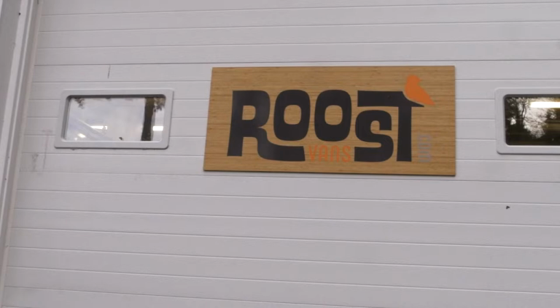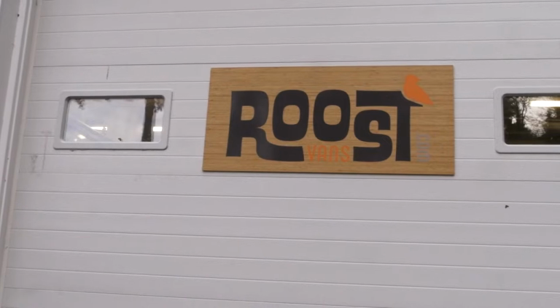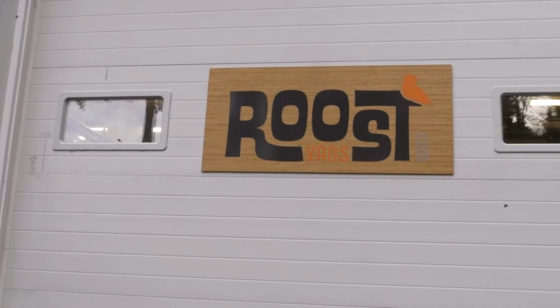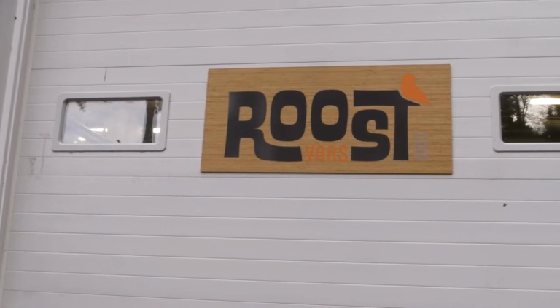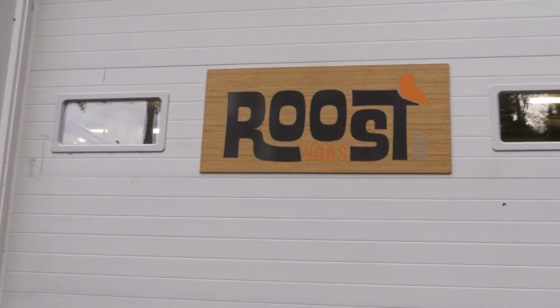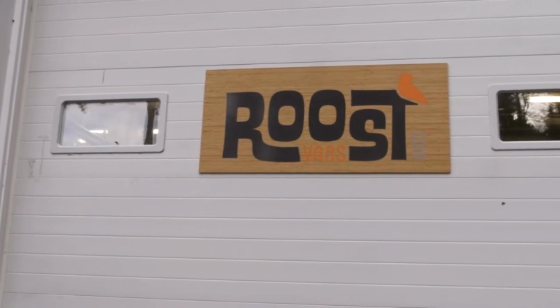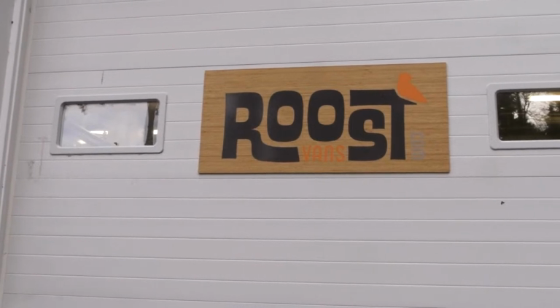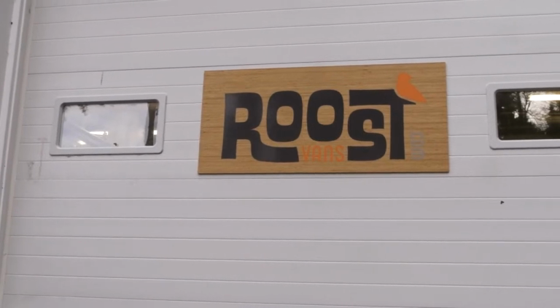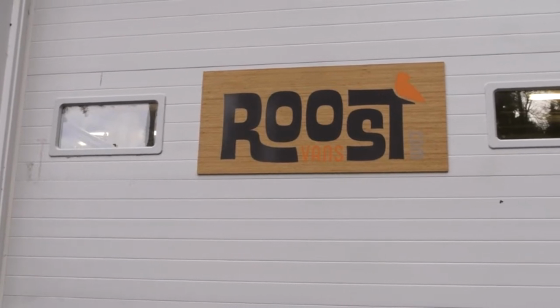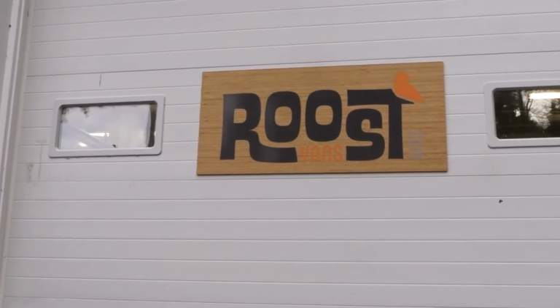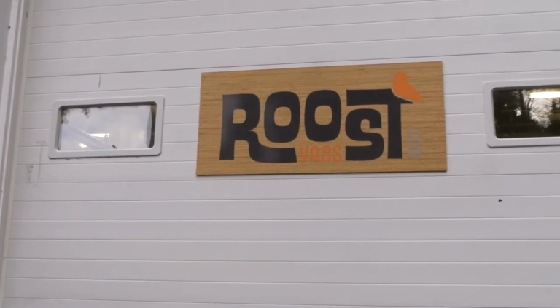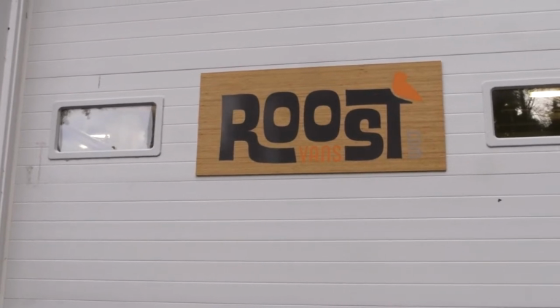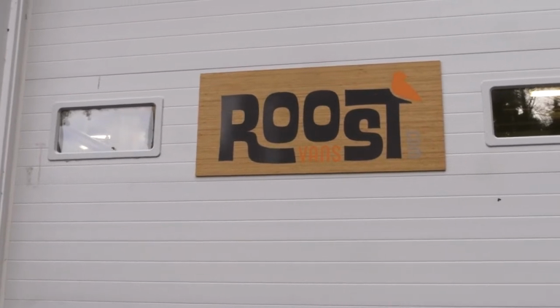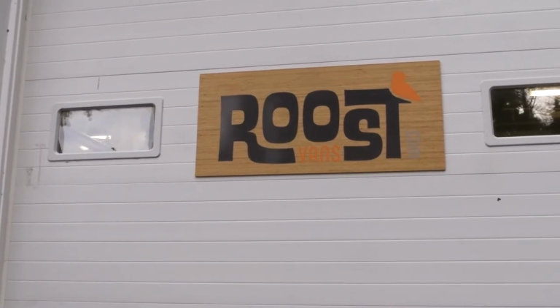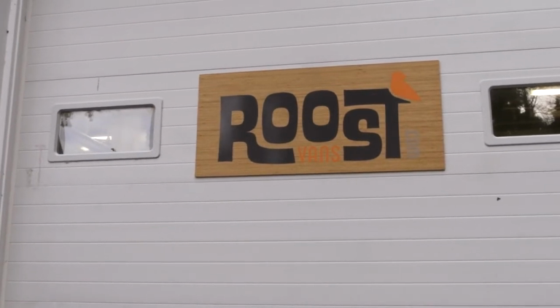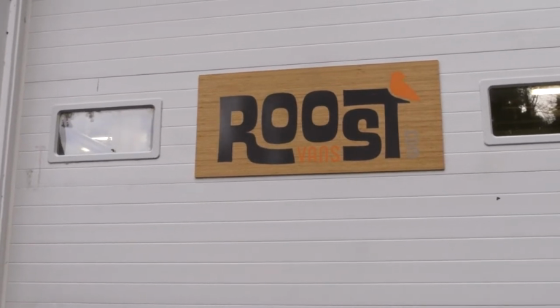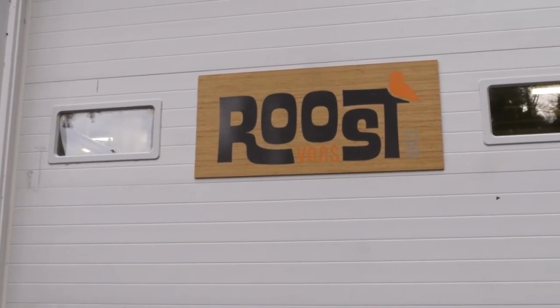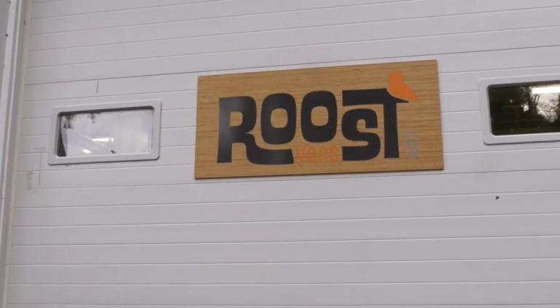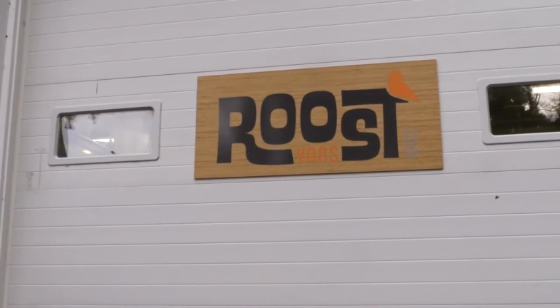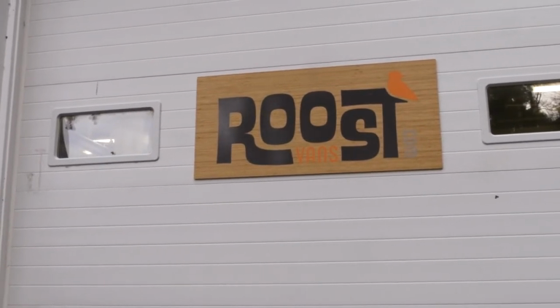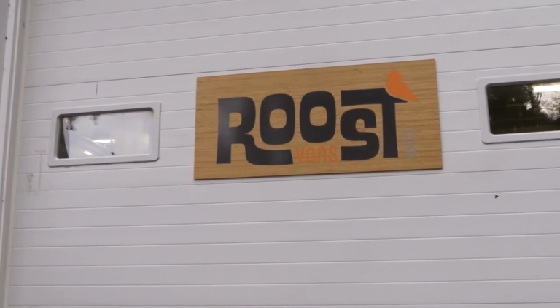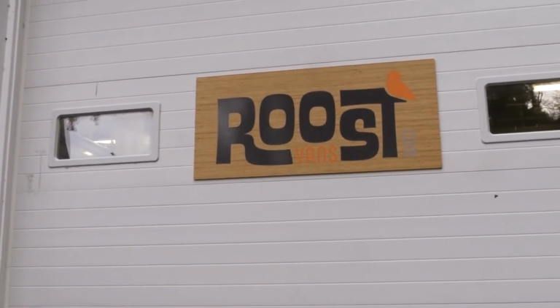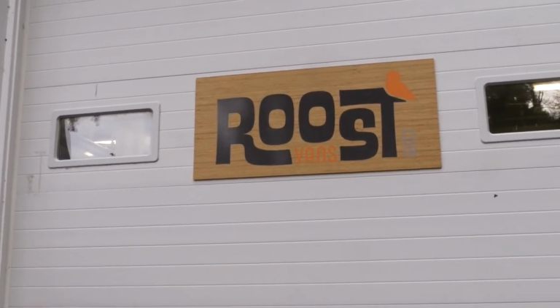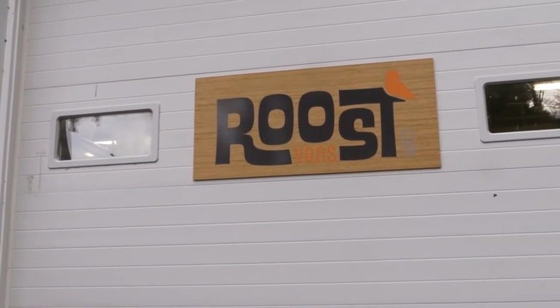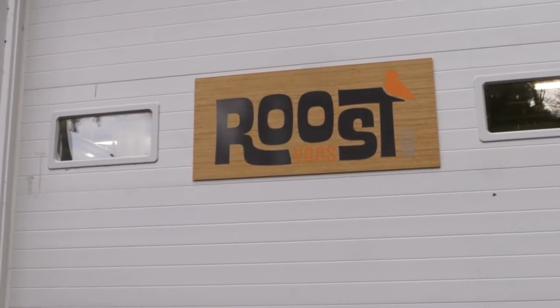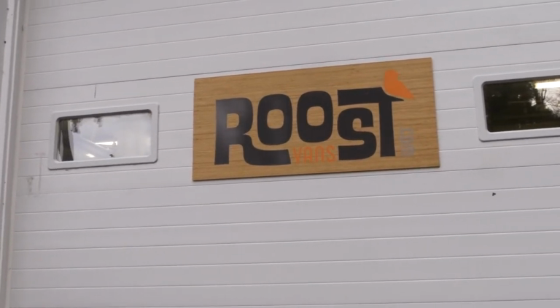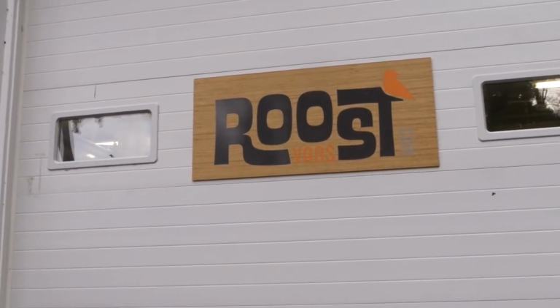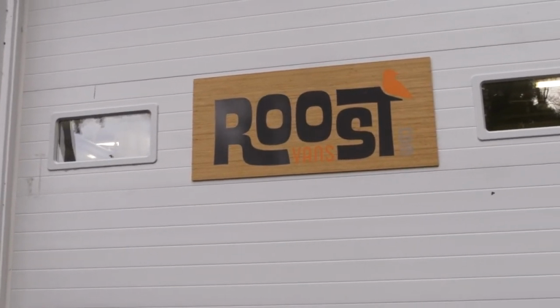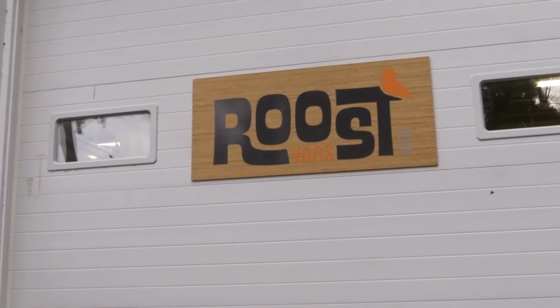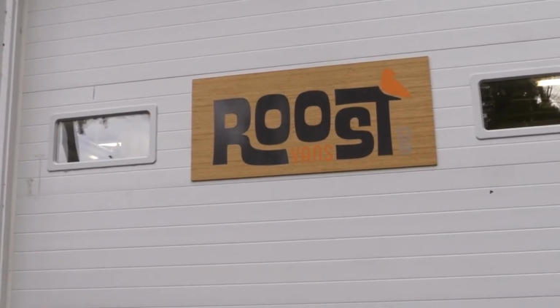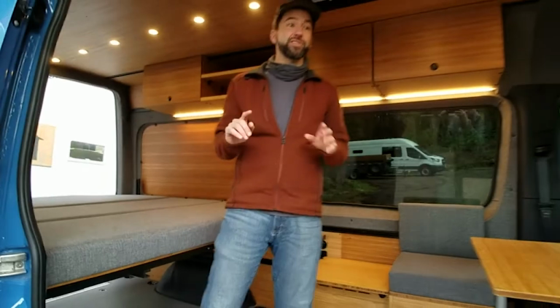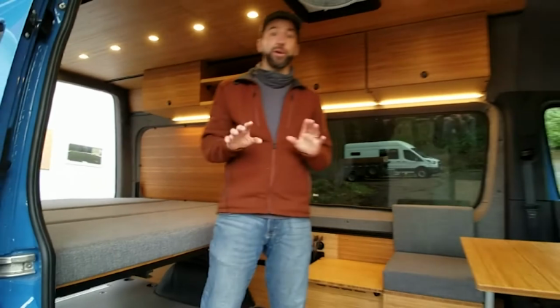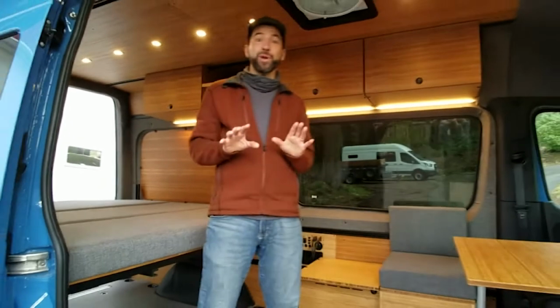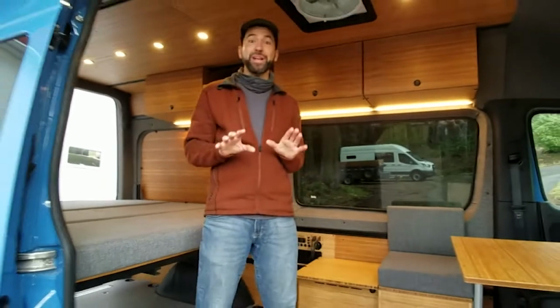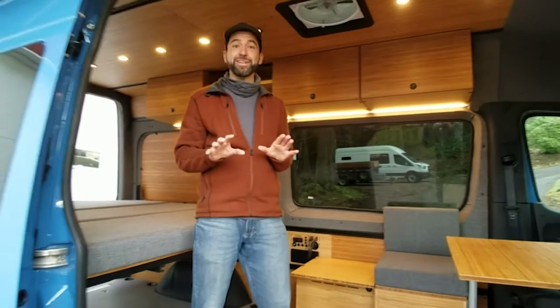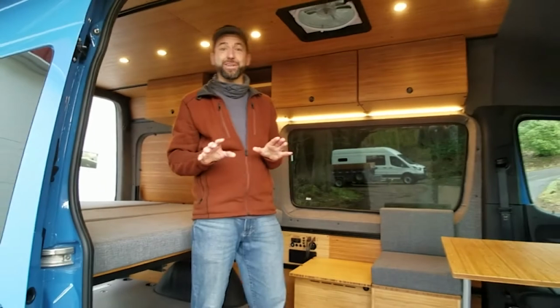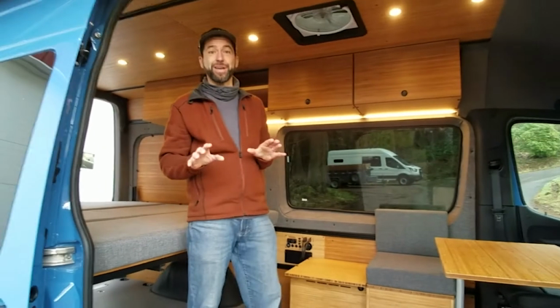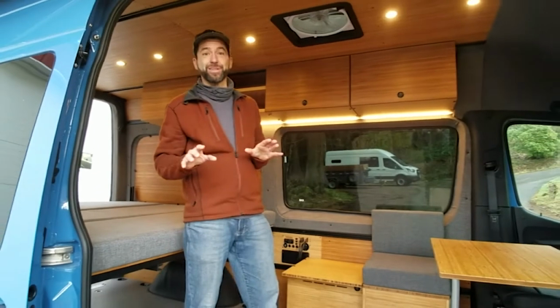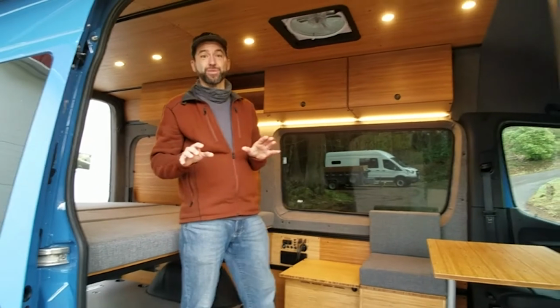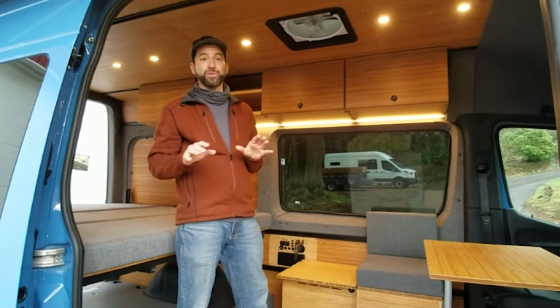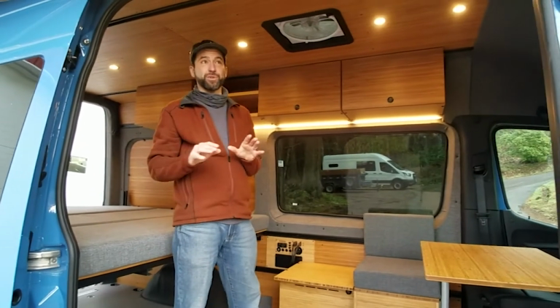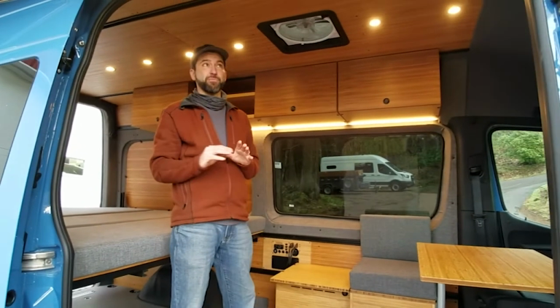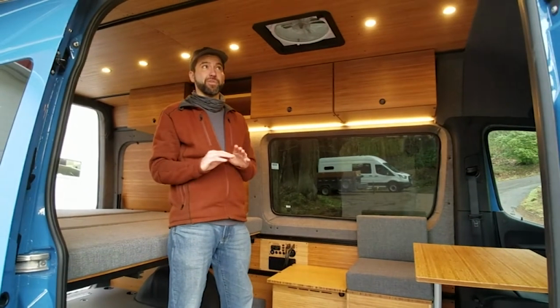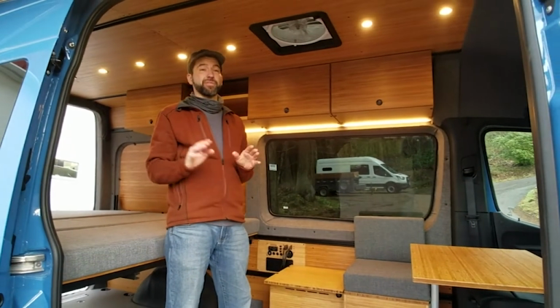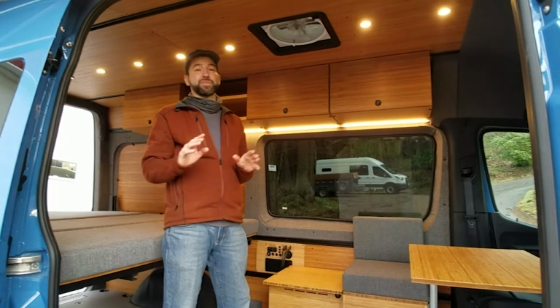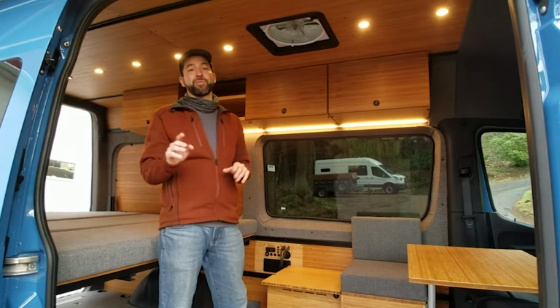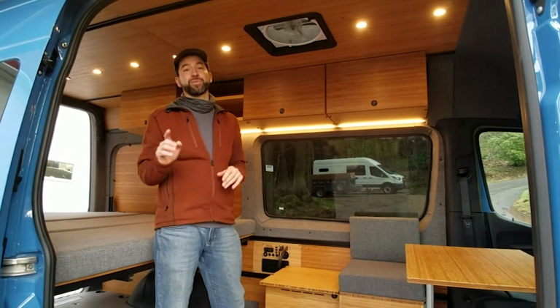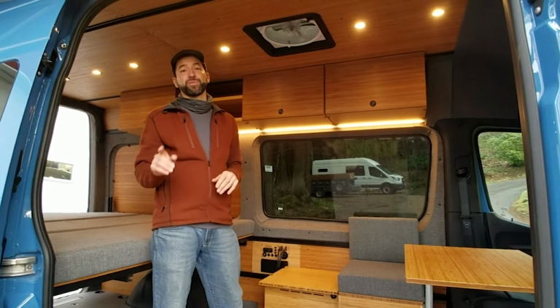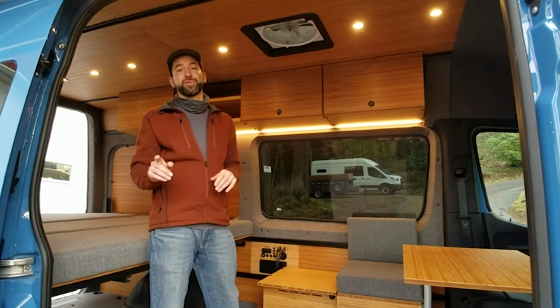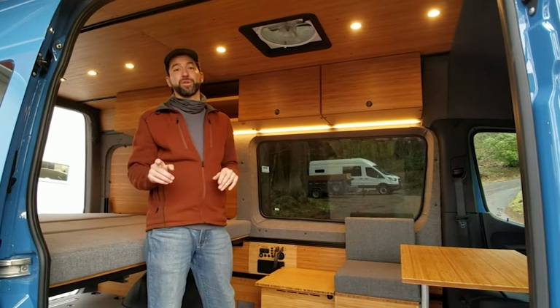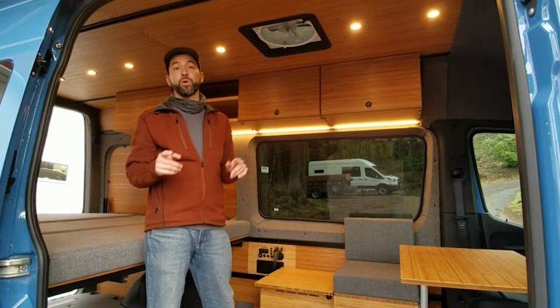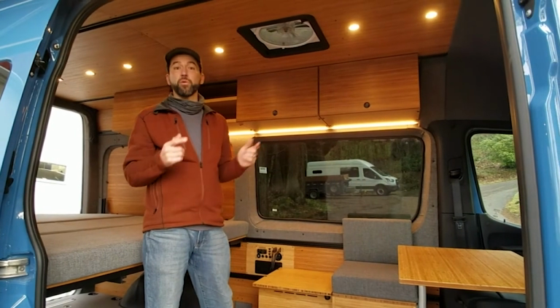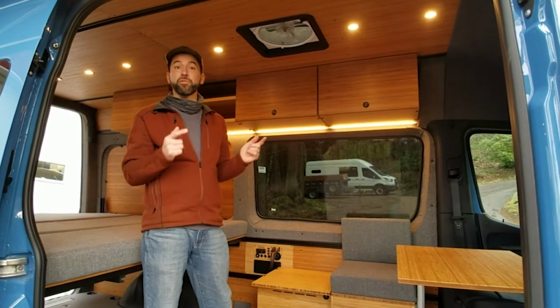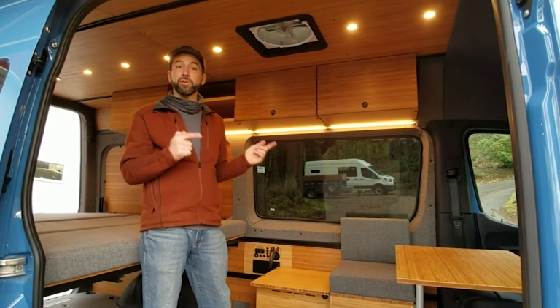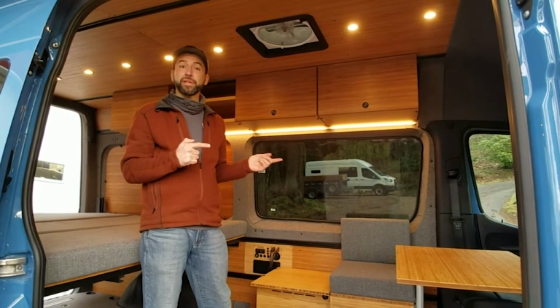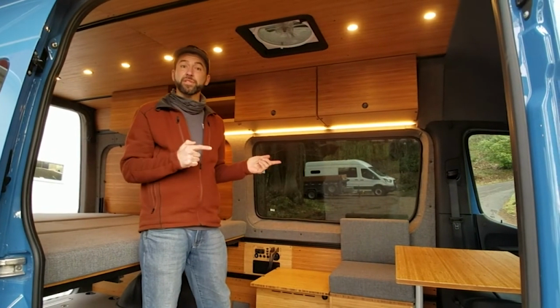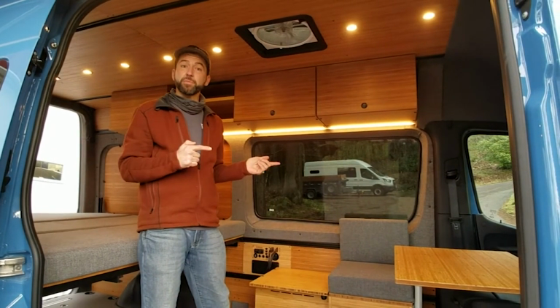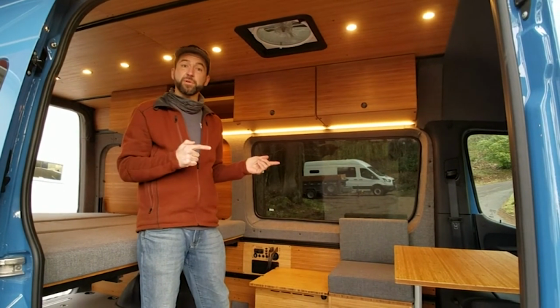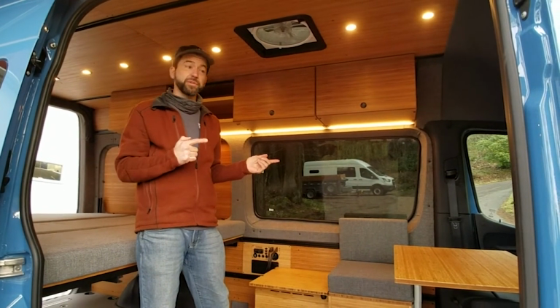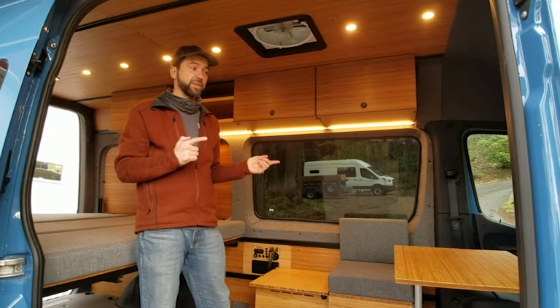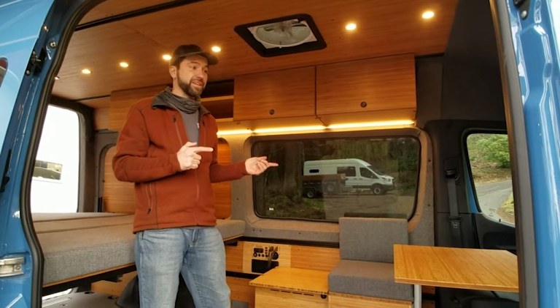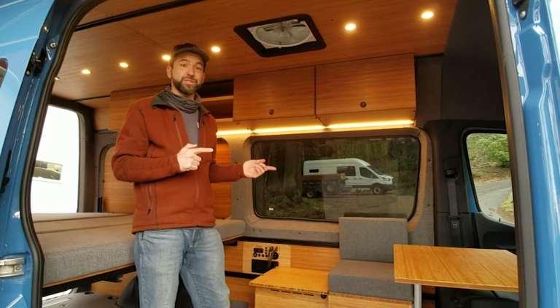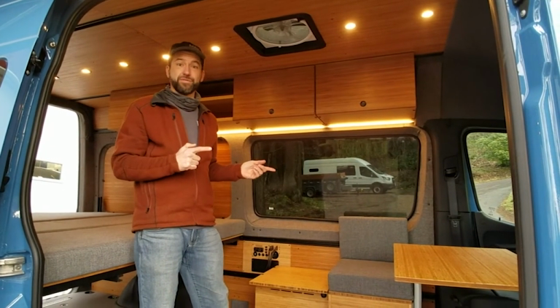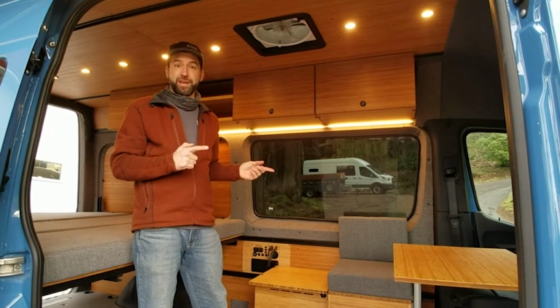Hi guys, welcome to Roost Vans in Portland, Oregon. It's not raining today, so it's a perfect opportunity to go over our latest build, the HITS van.